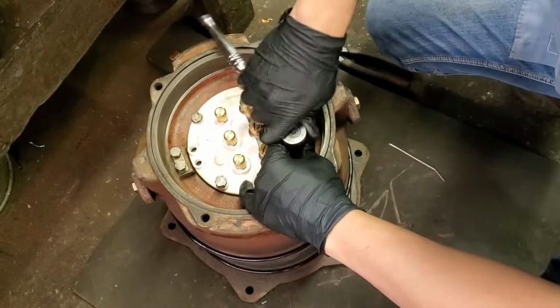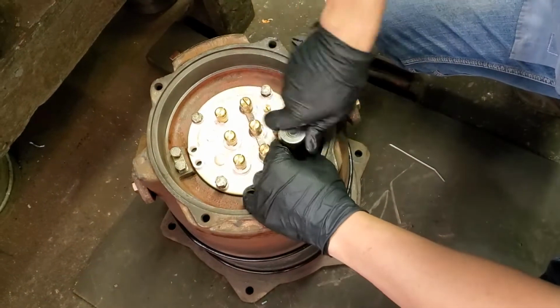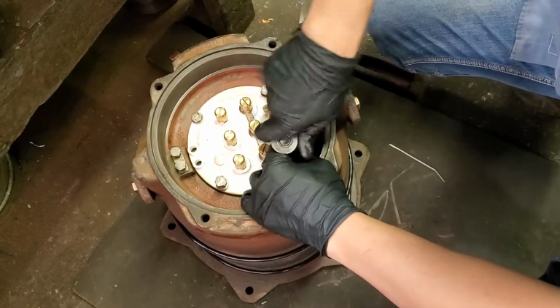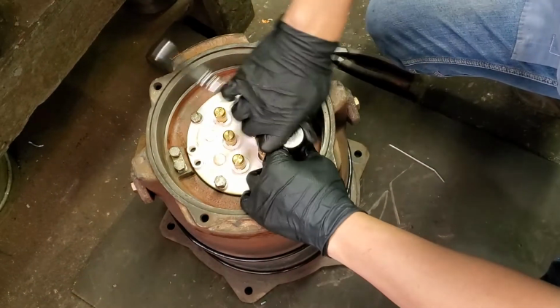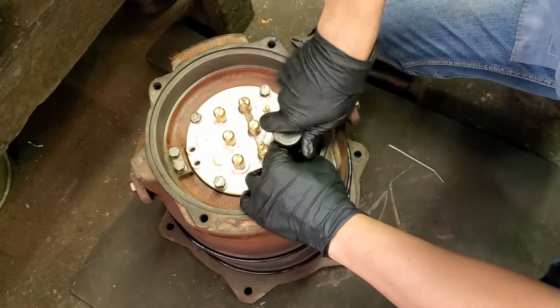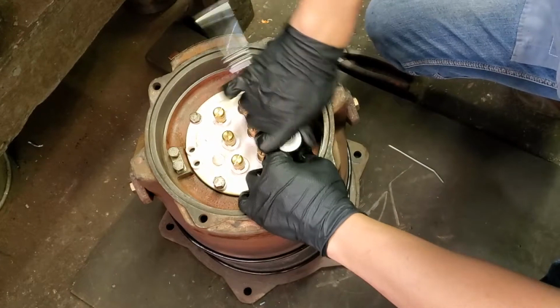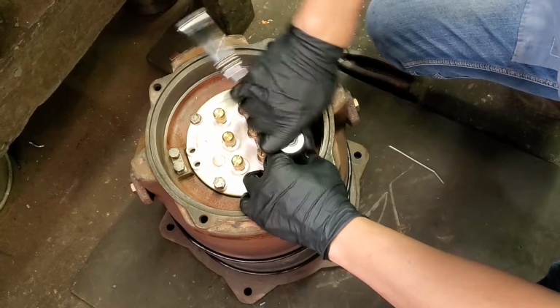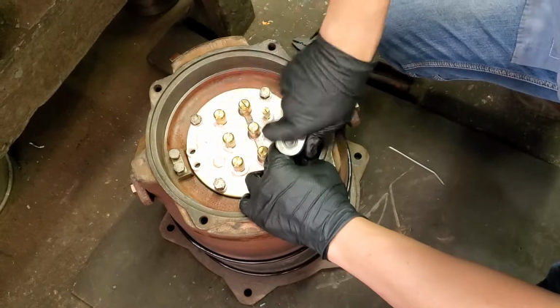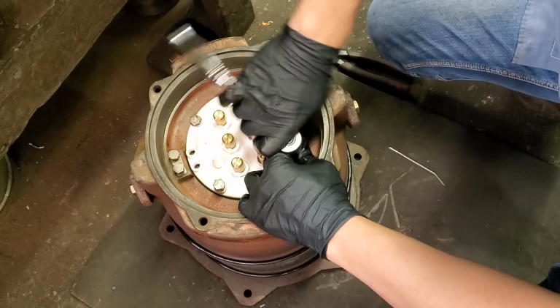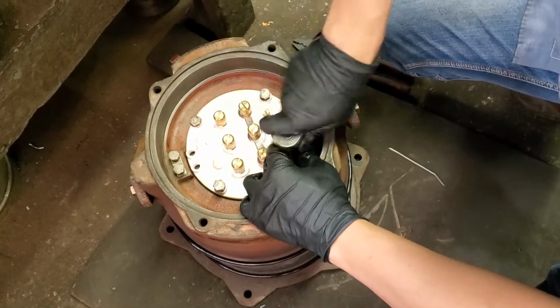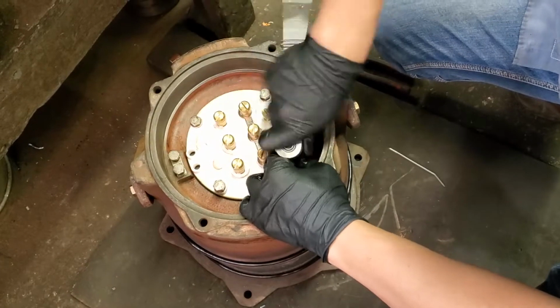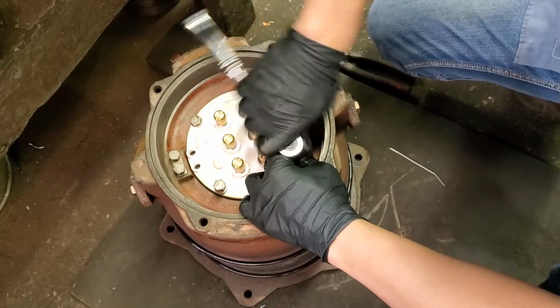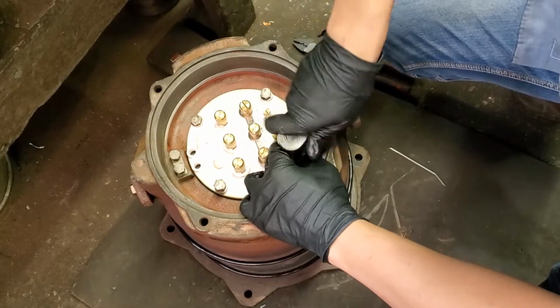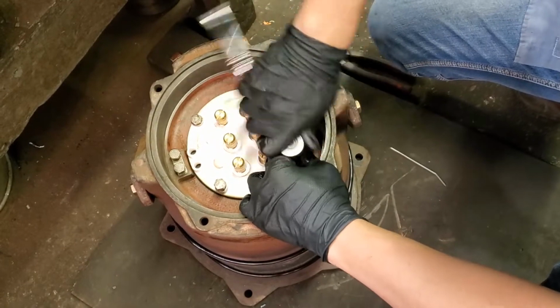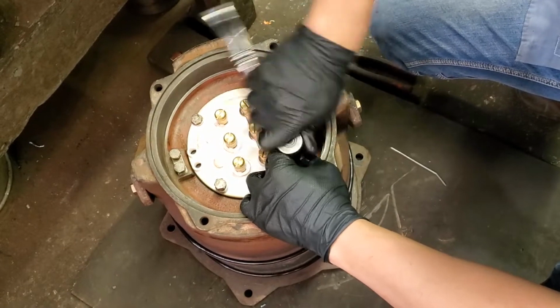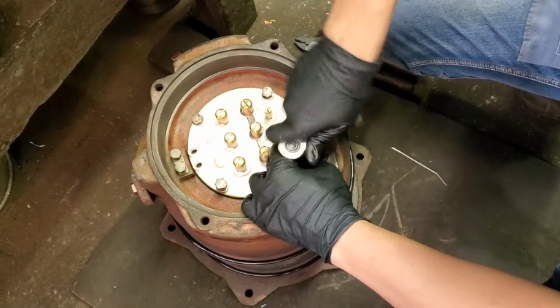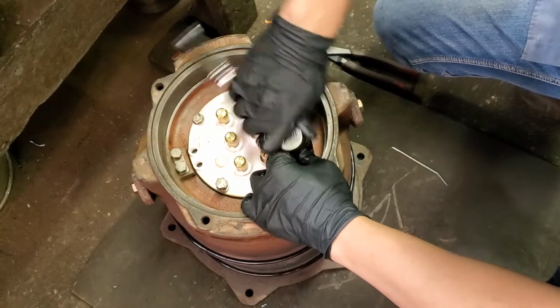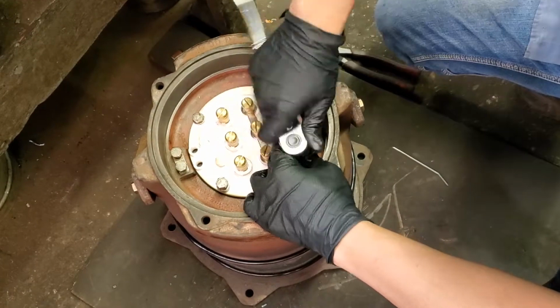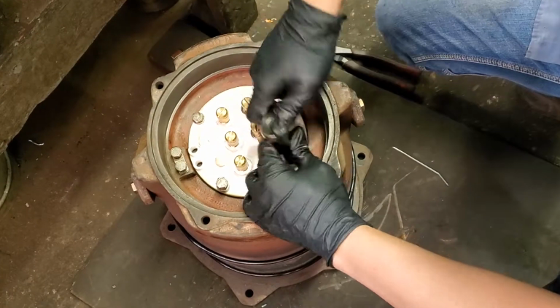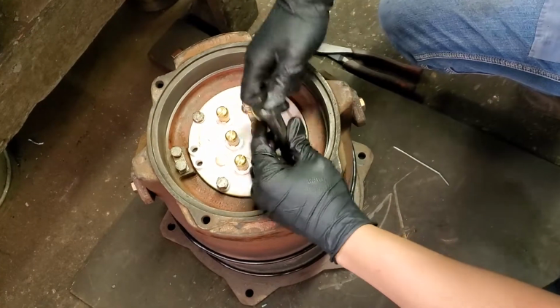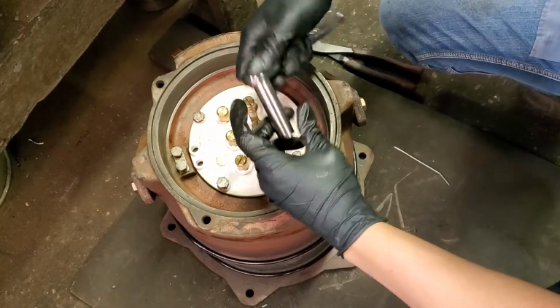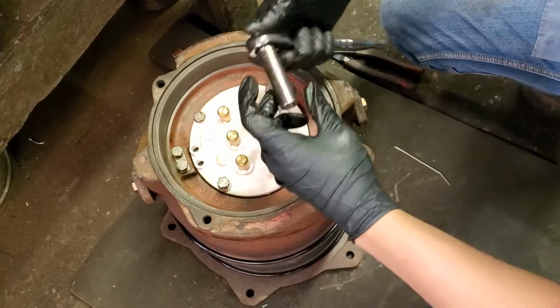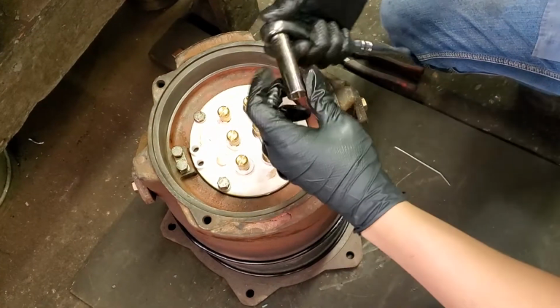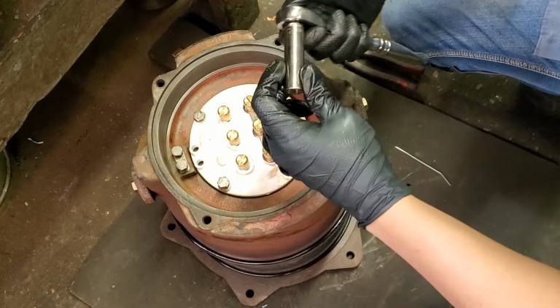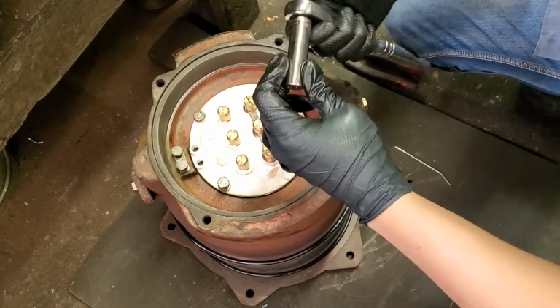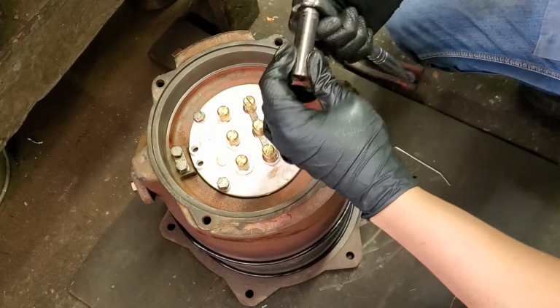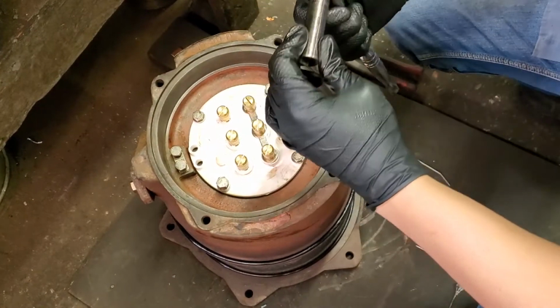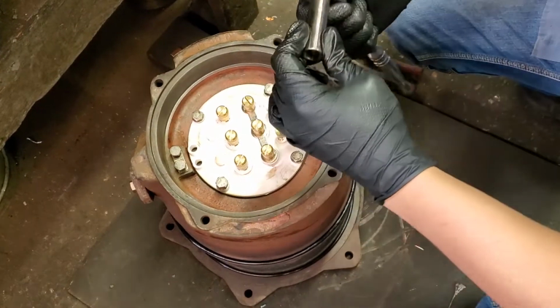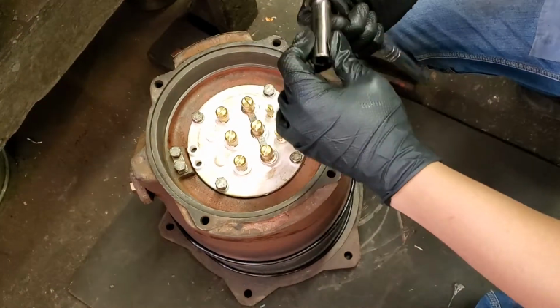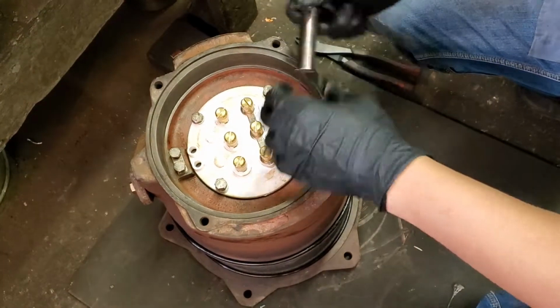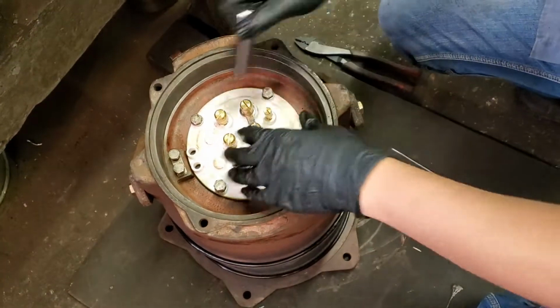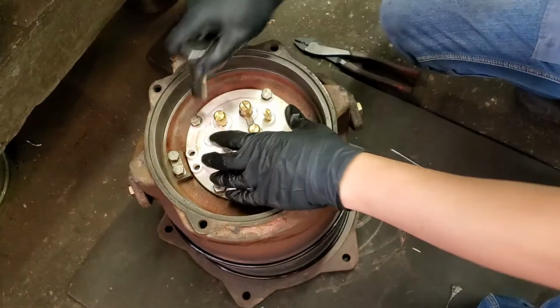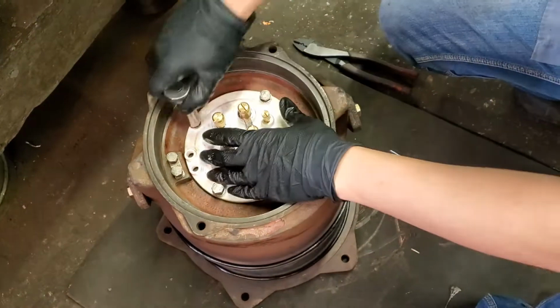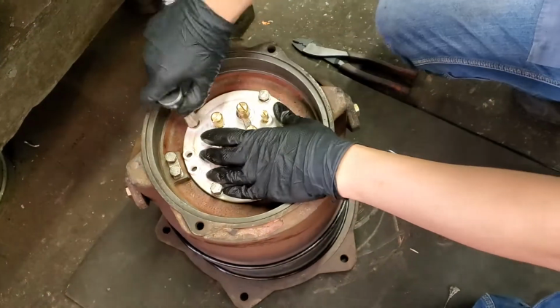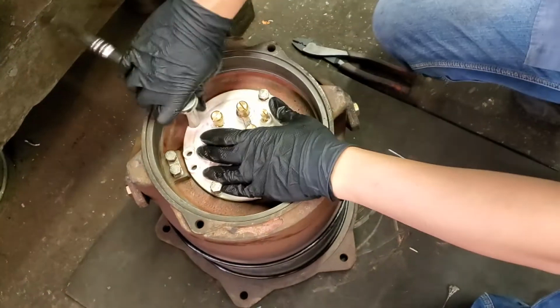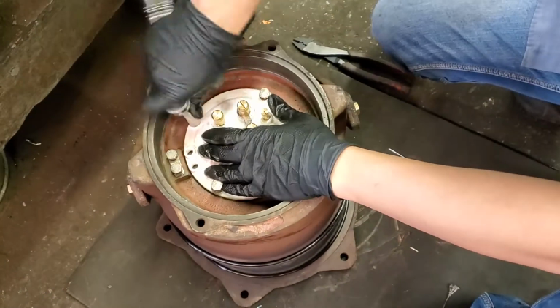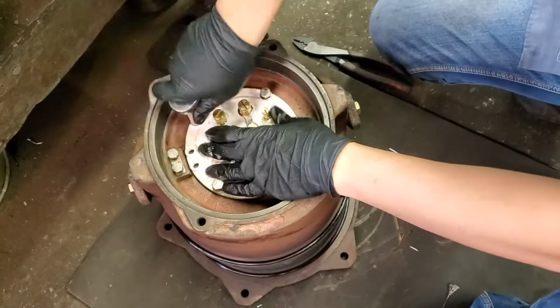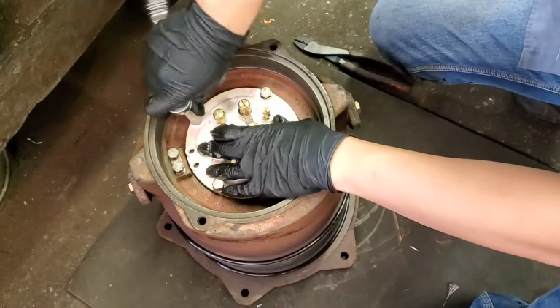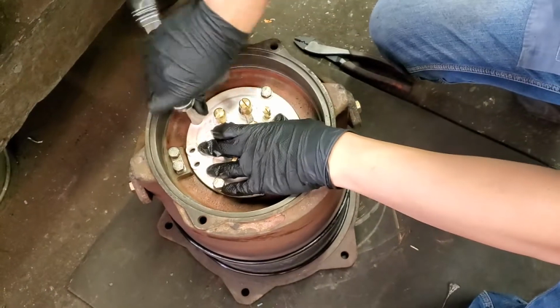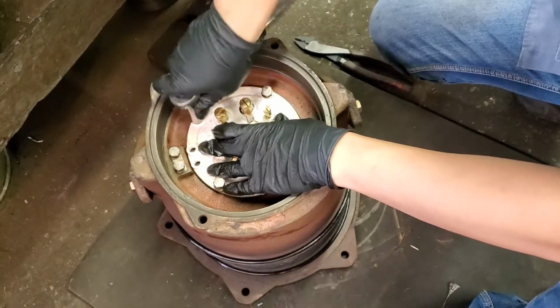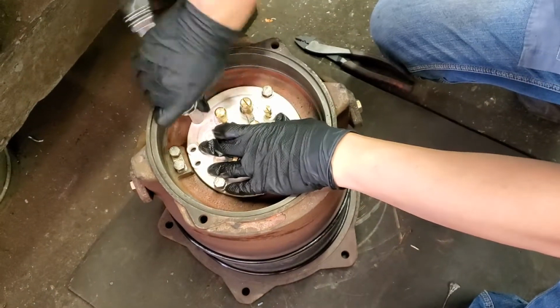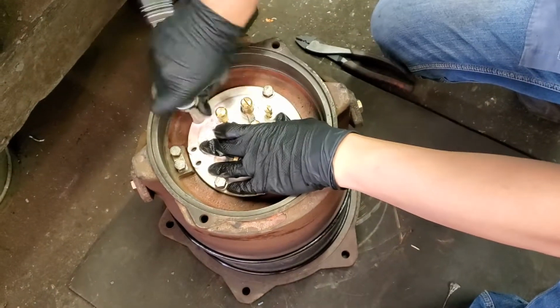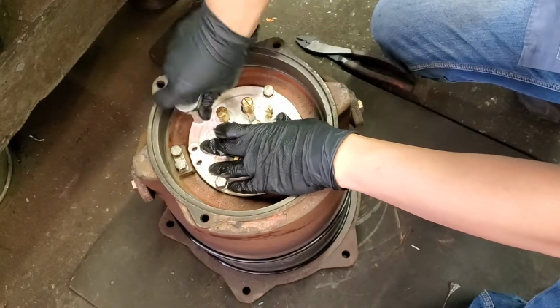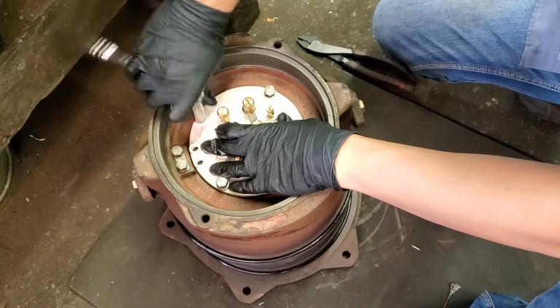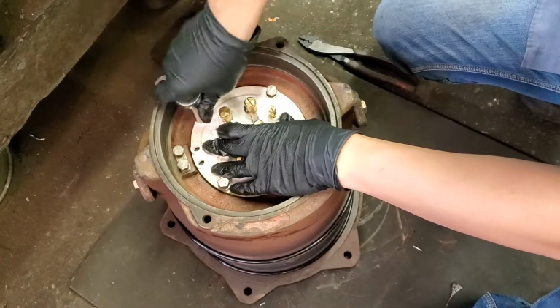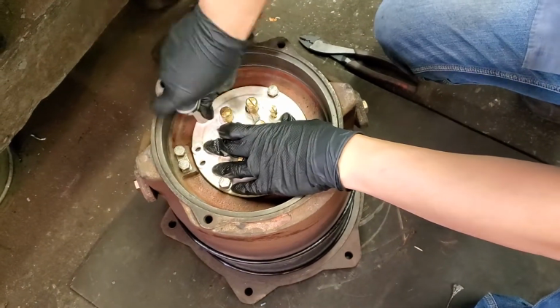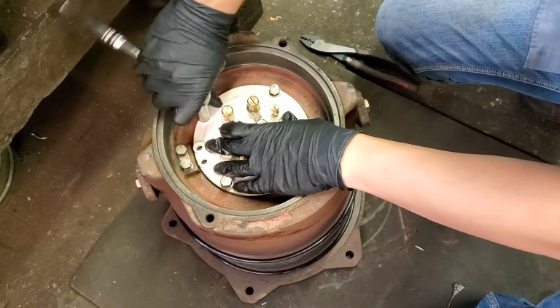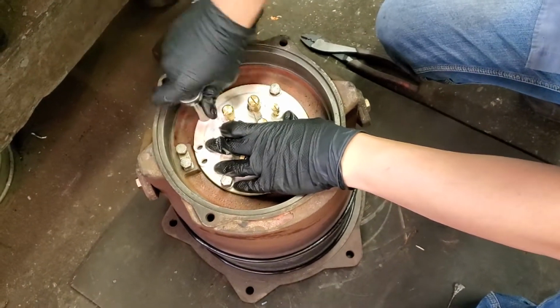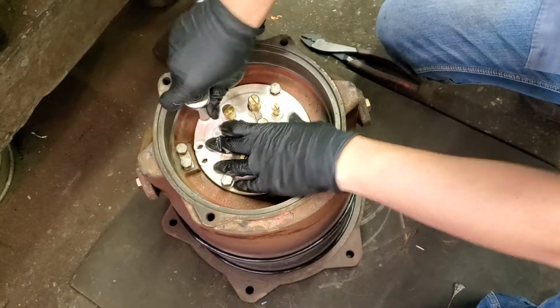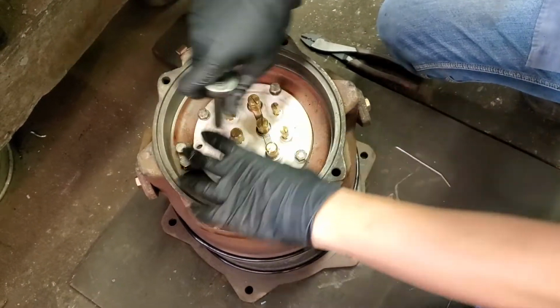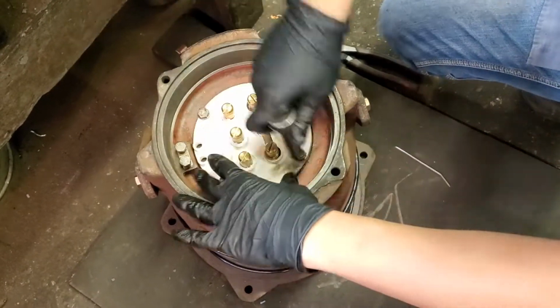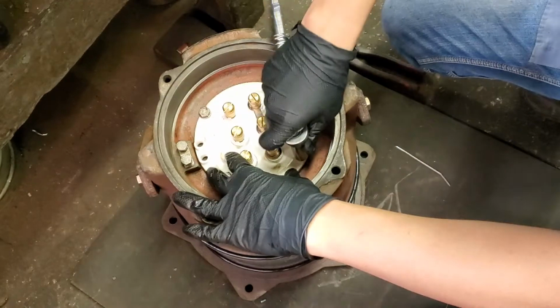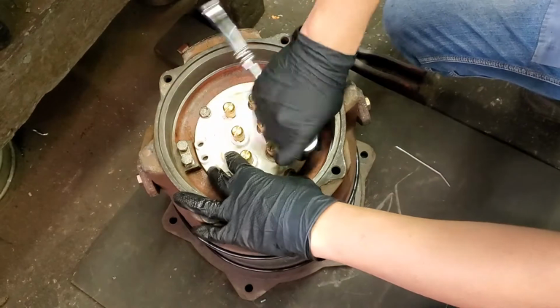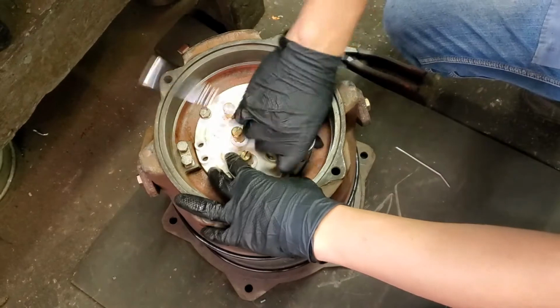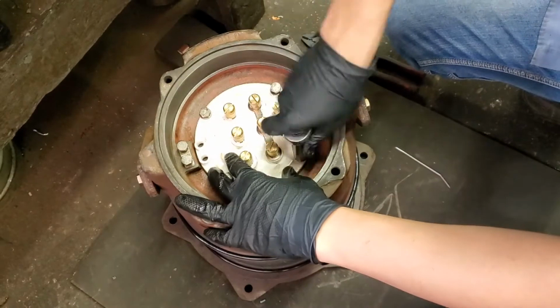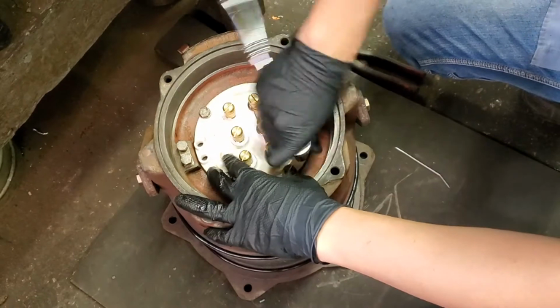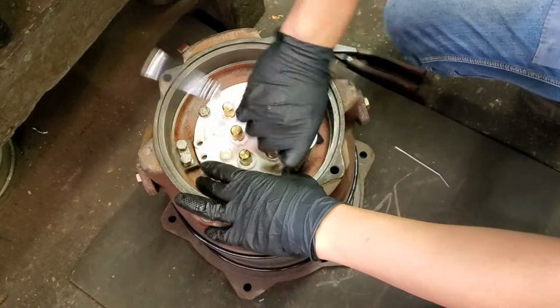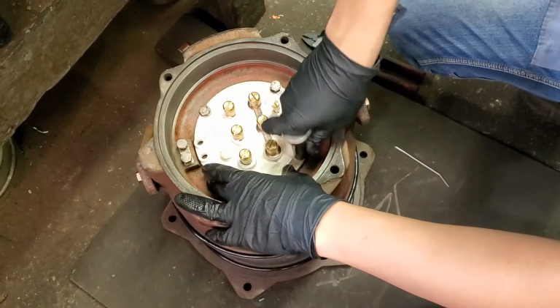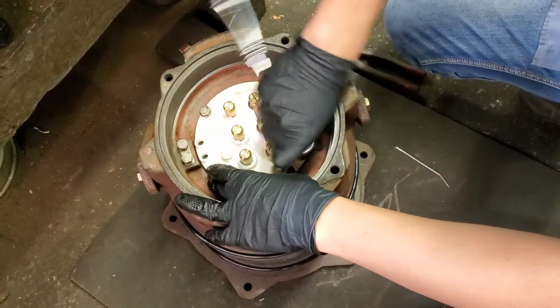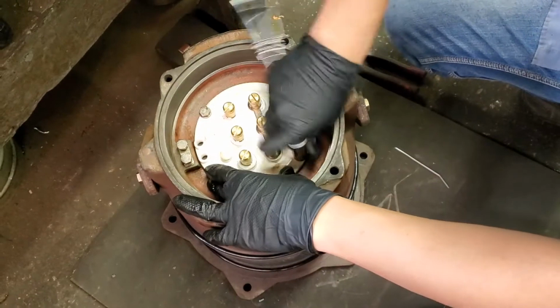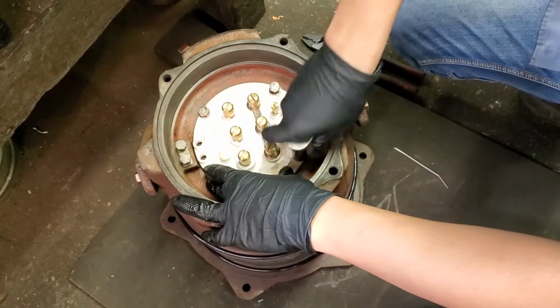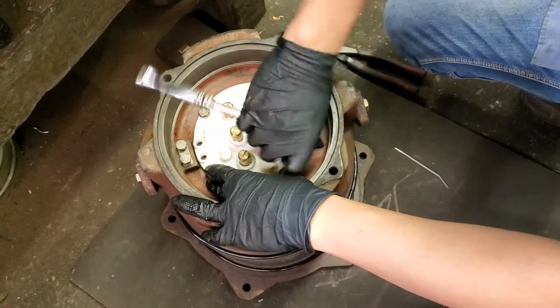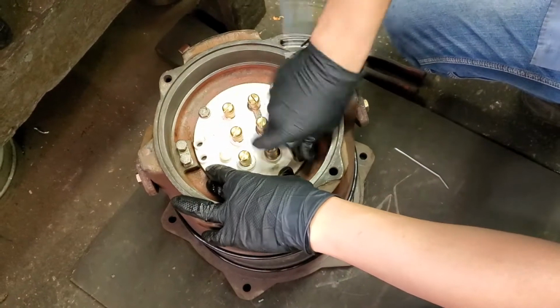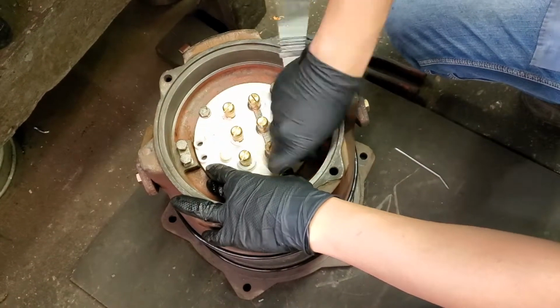What size wrench and socket was that? 13mm socket — hand tighten.